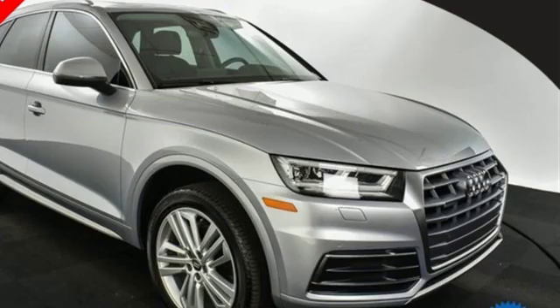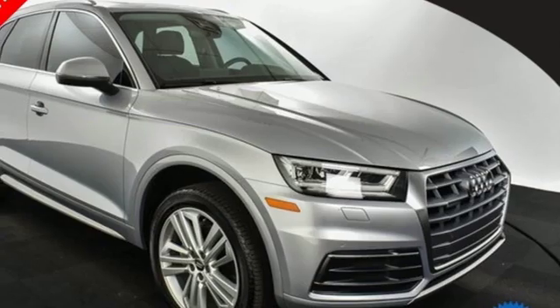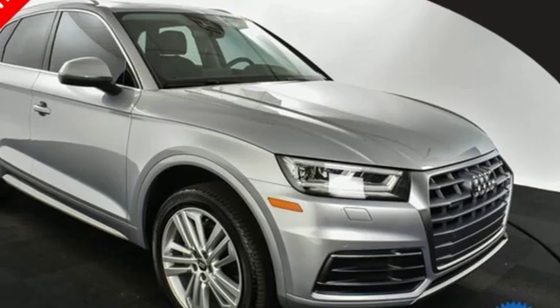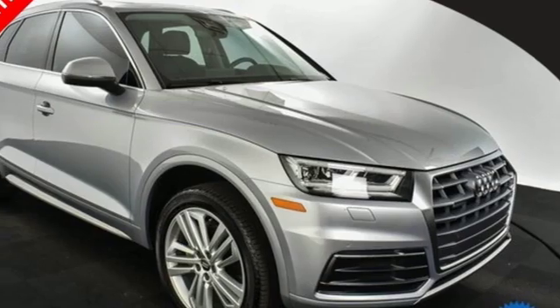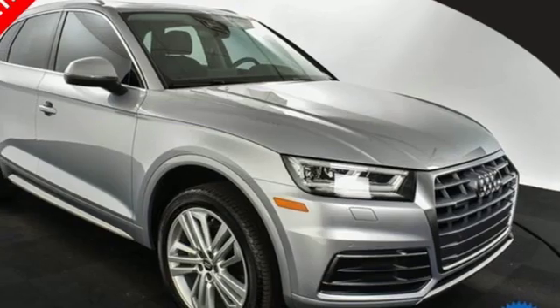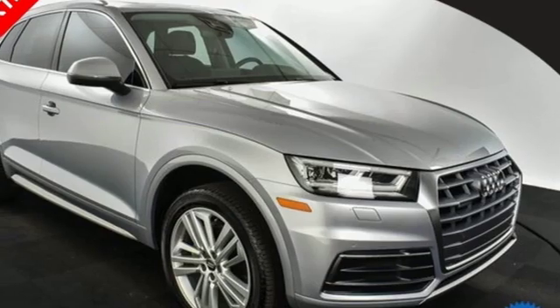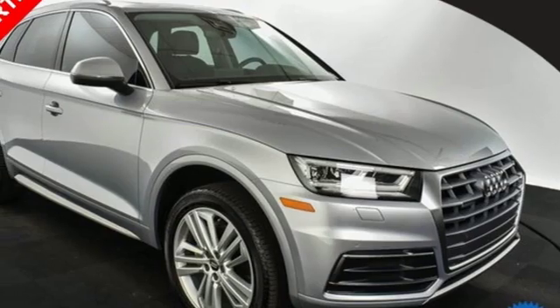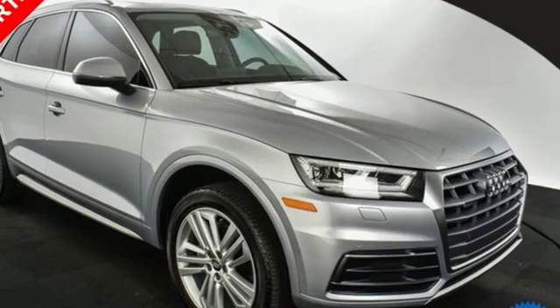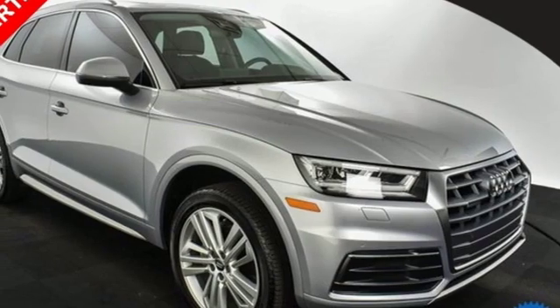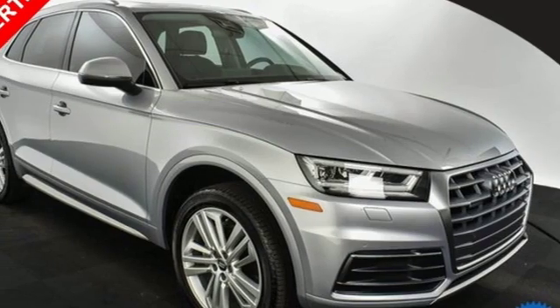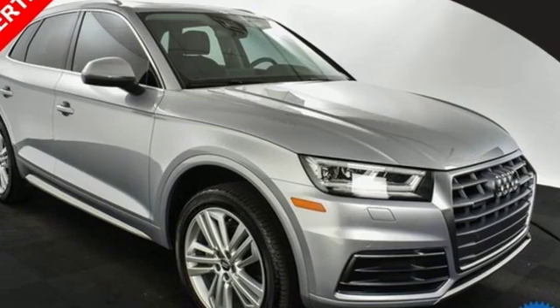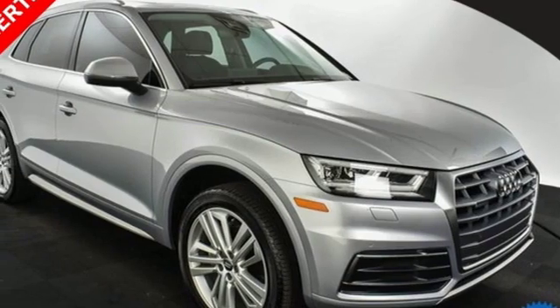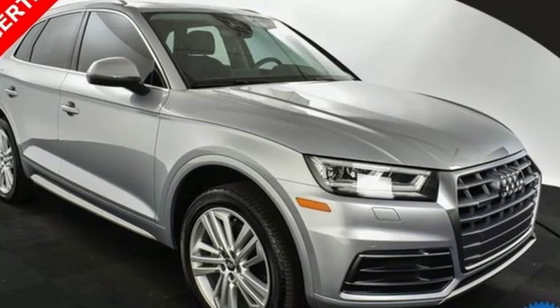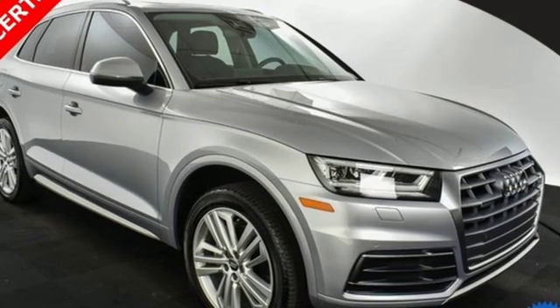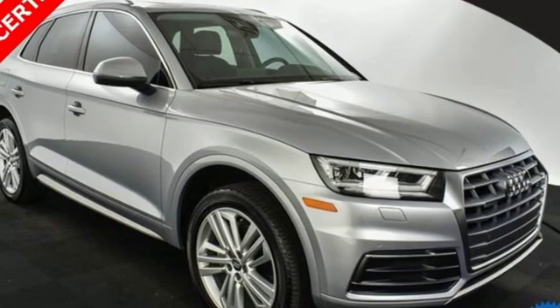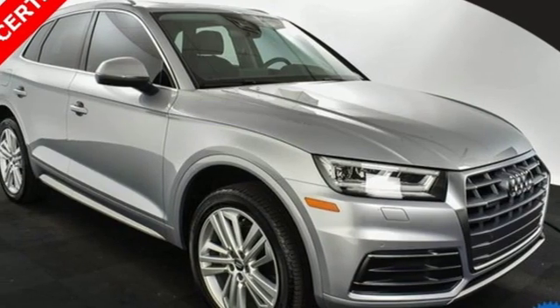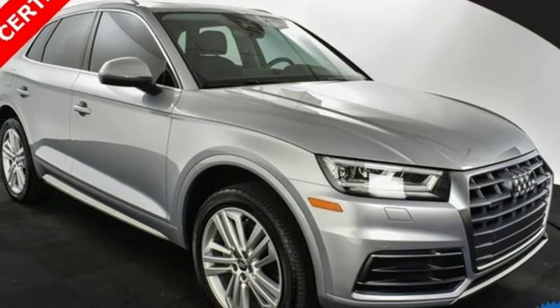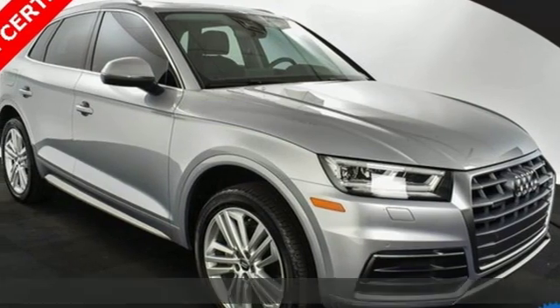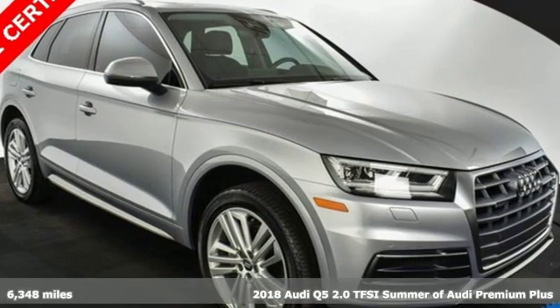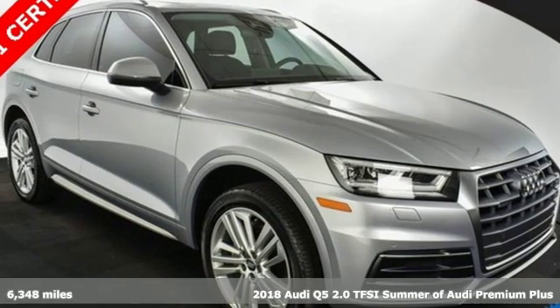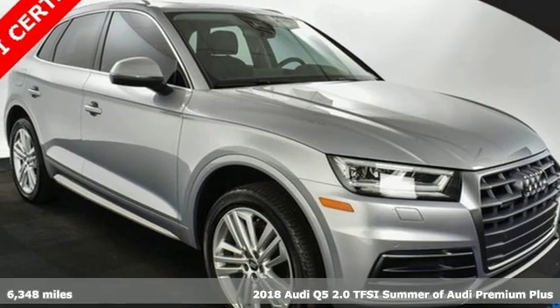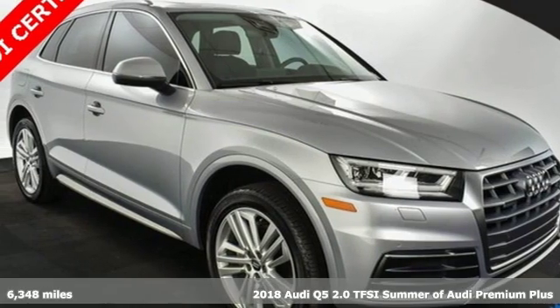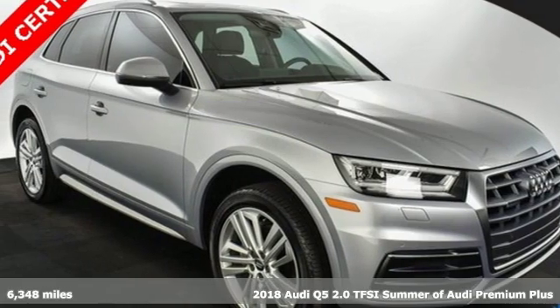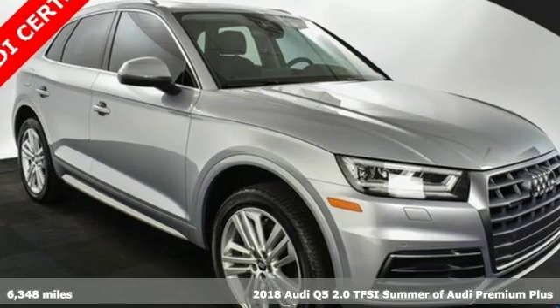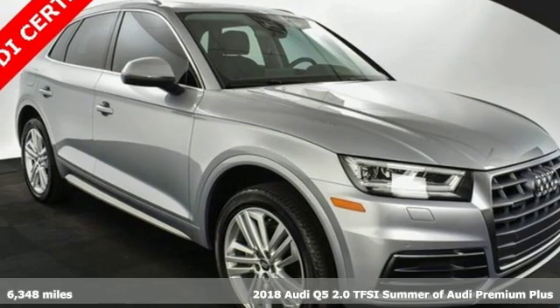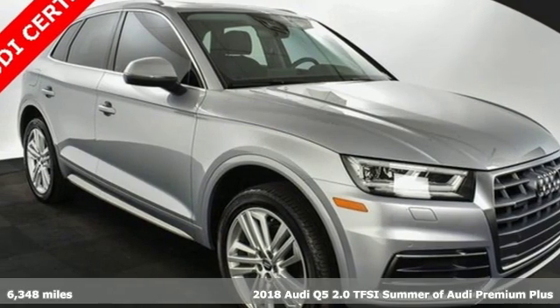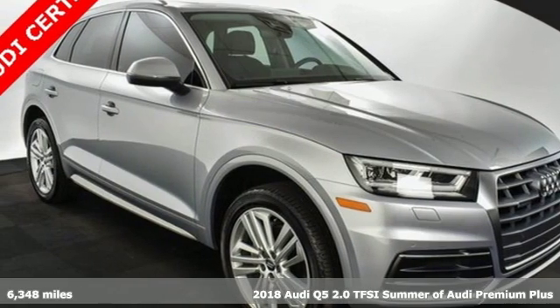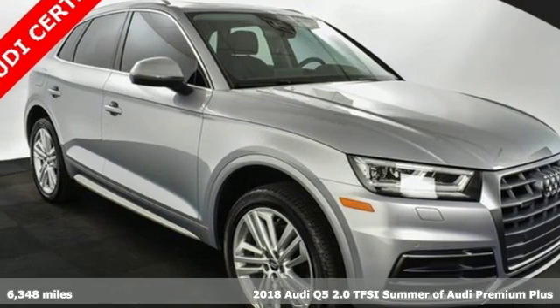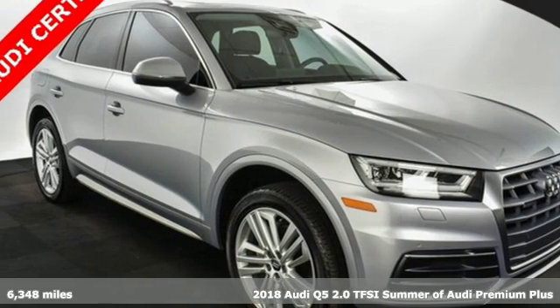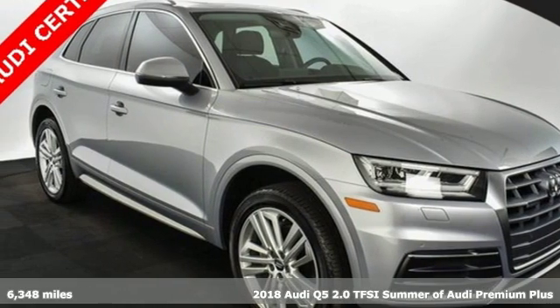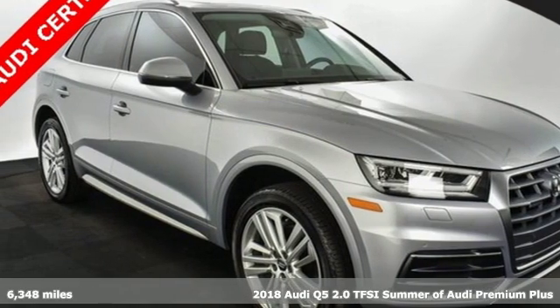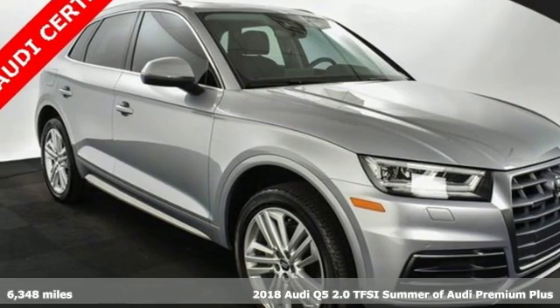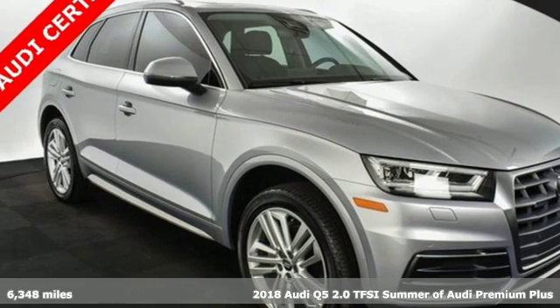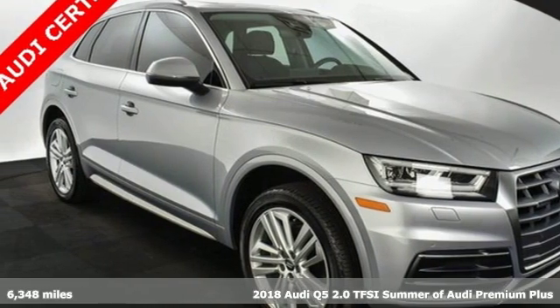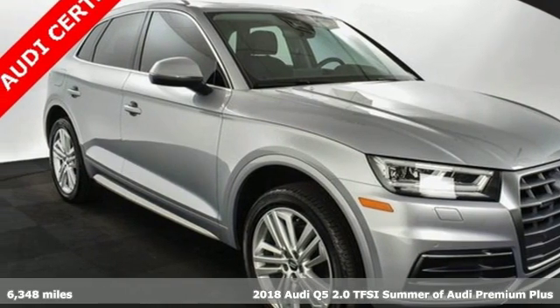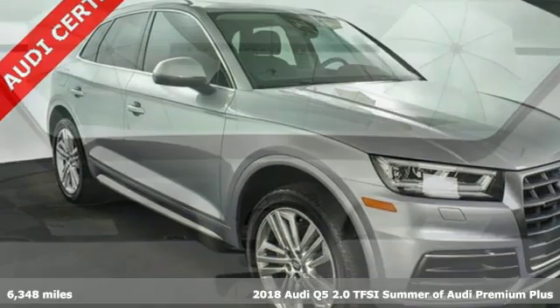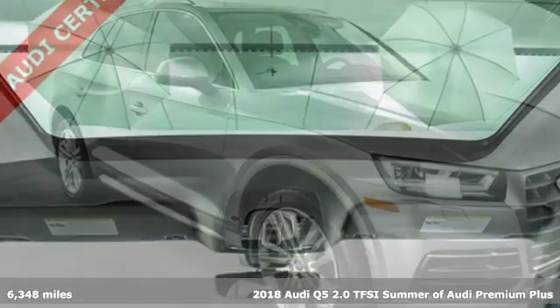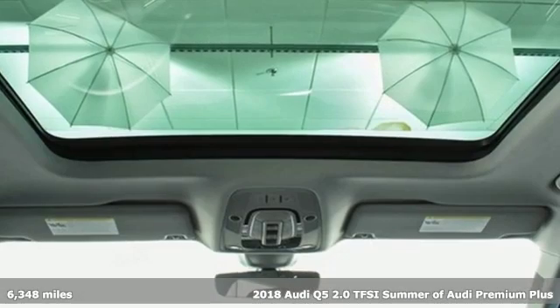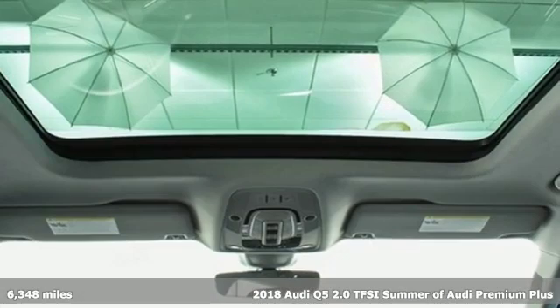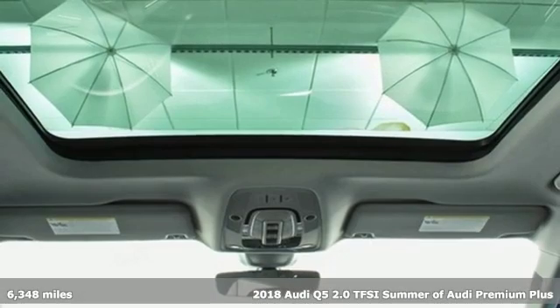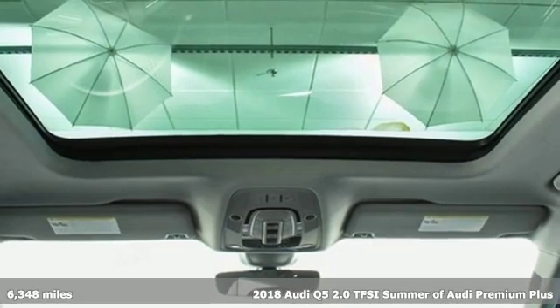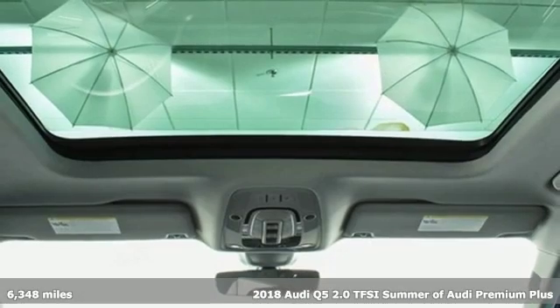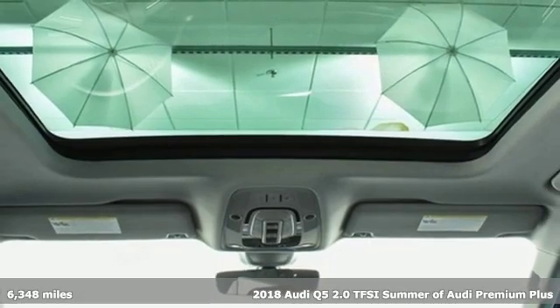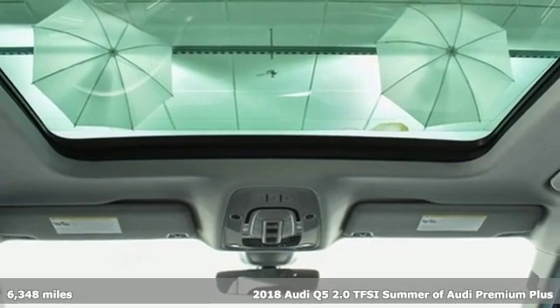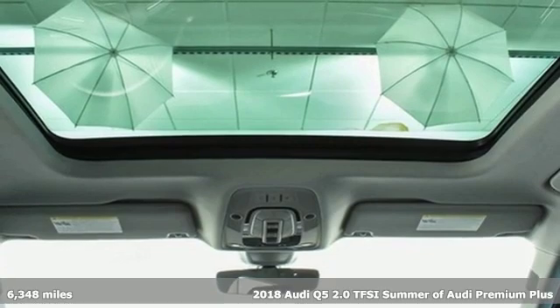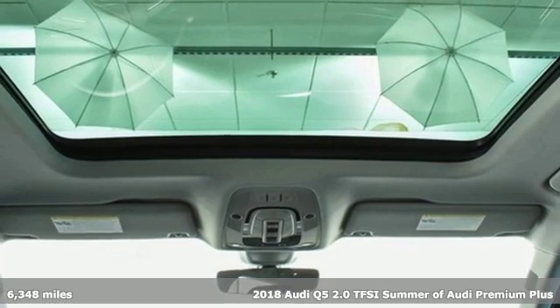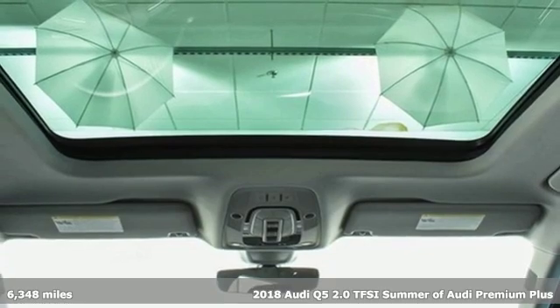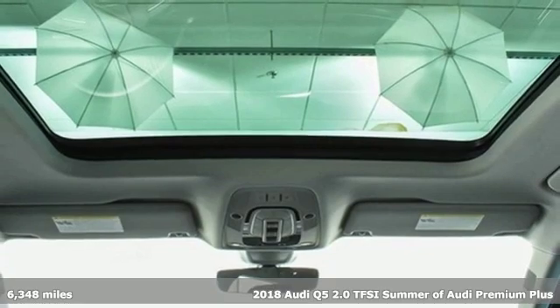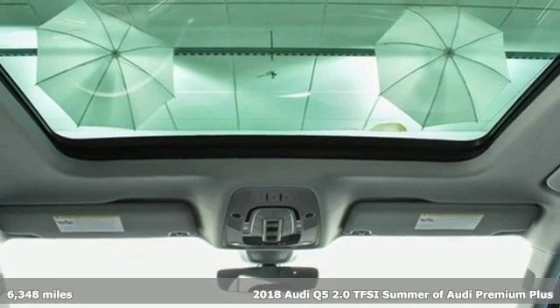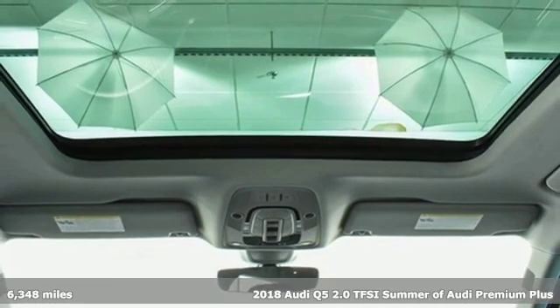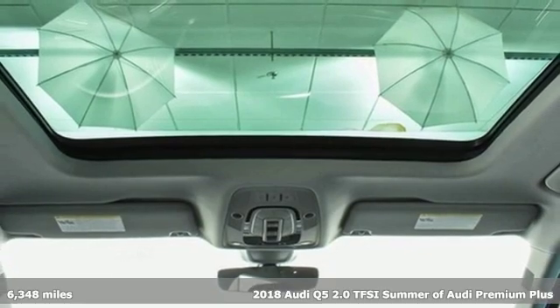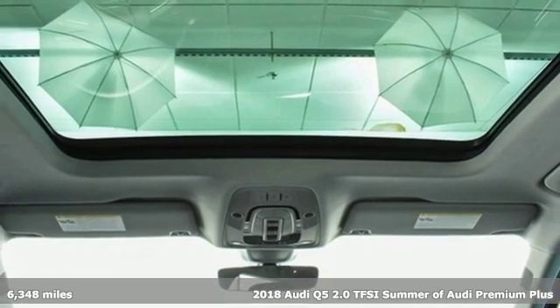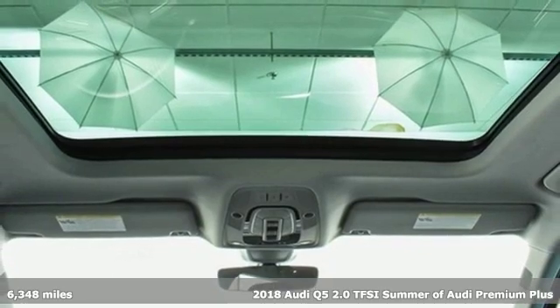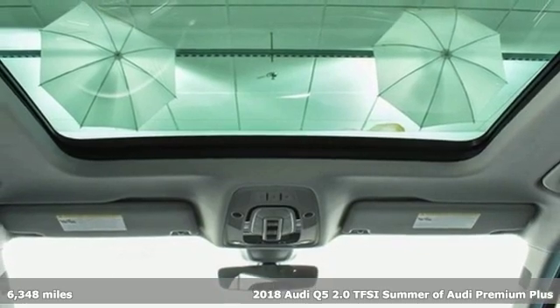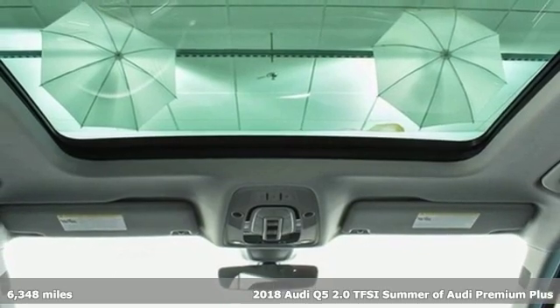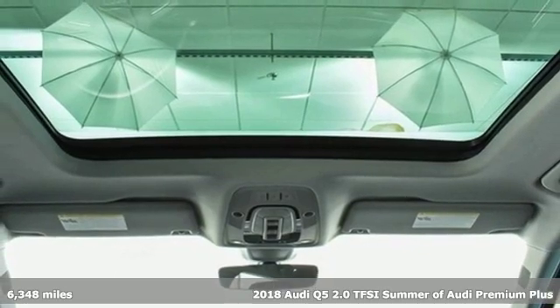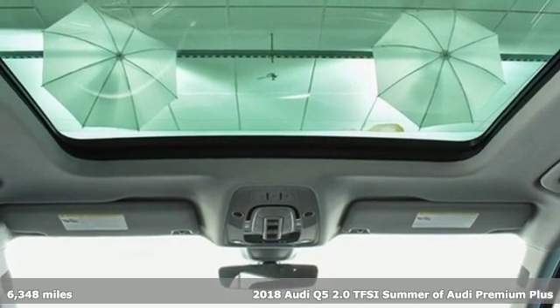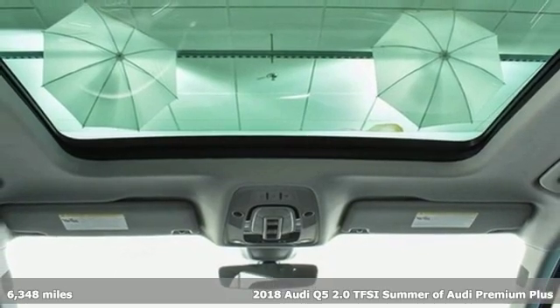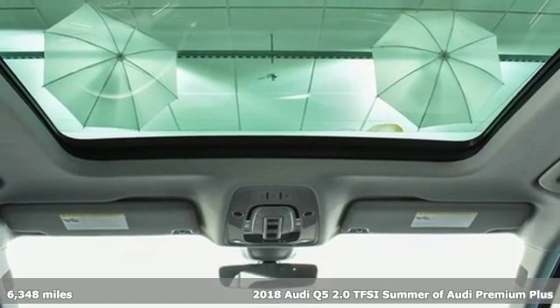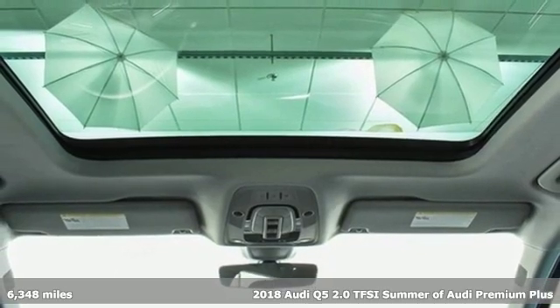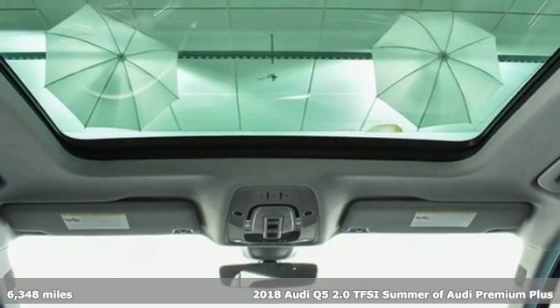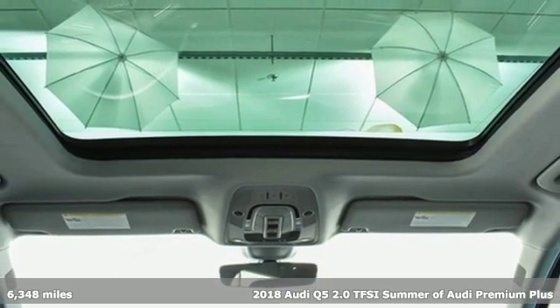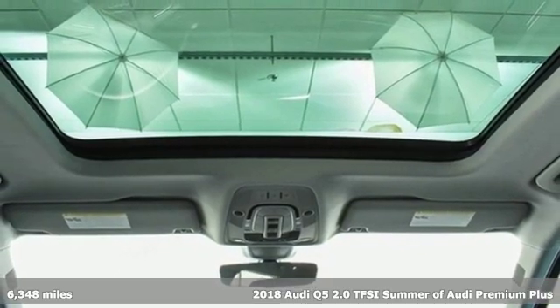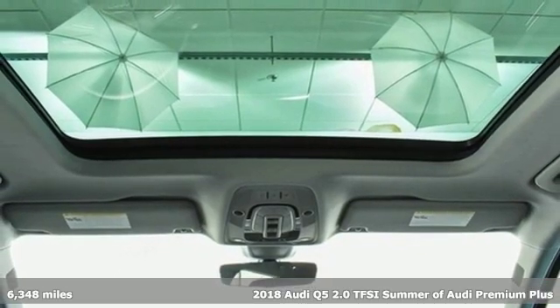It's a 2018 Audi Q5. It looks sharp, drives smoothly and handles twists and turns with ease.